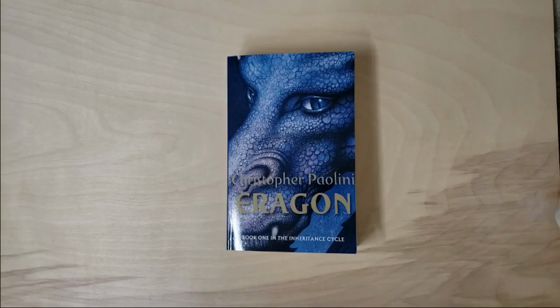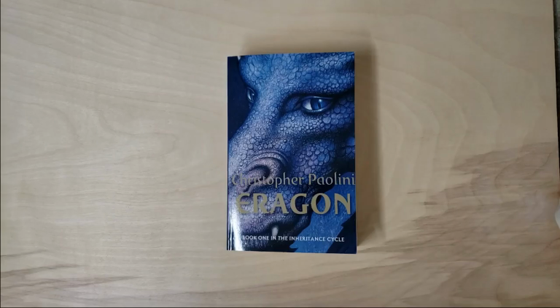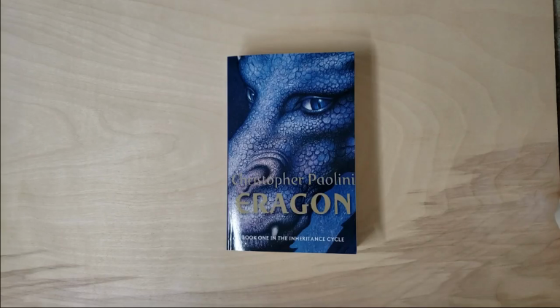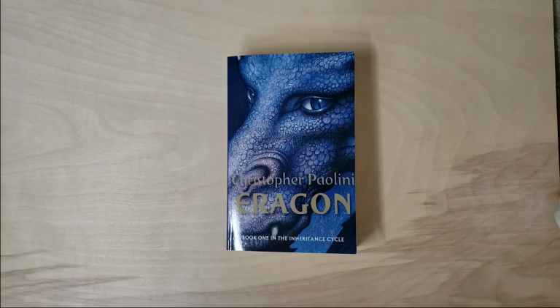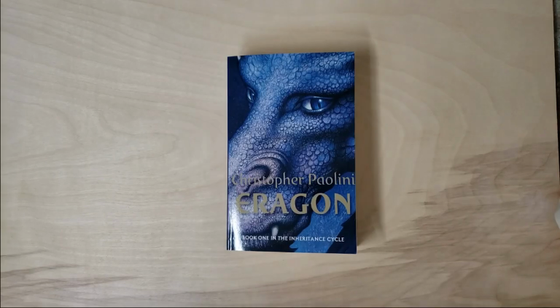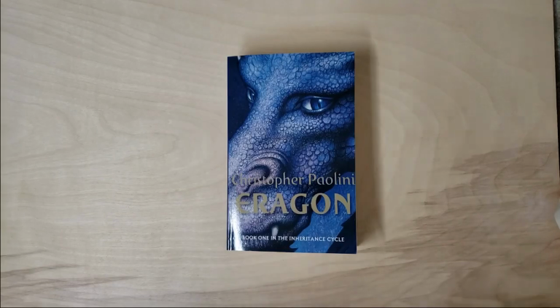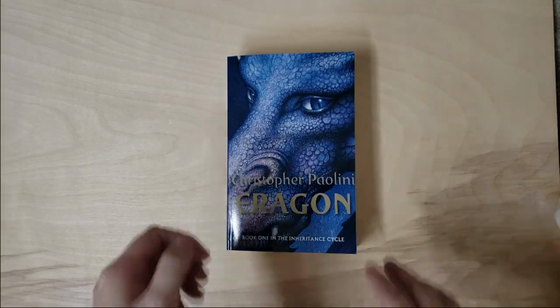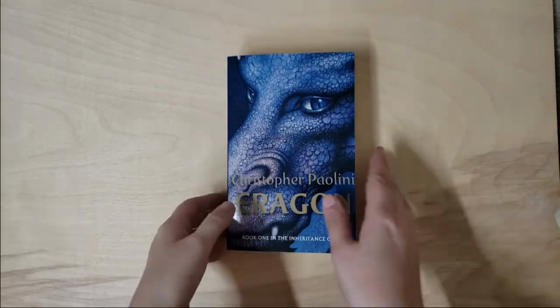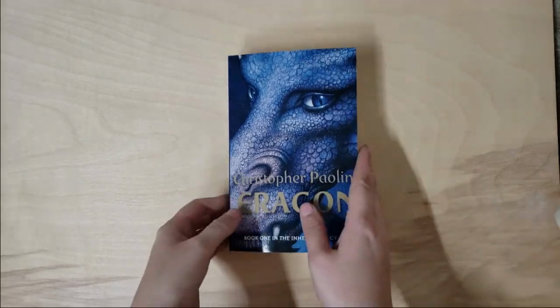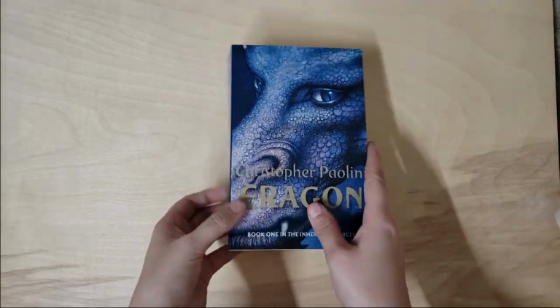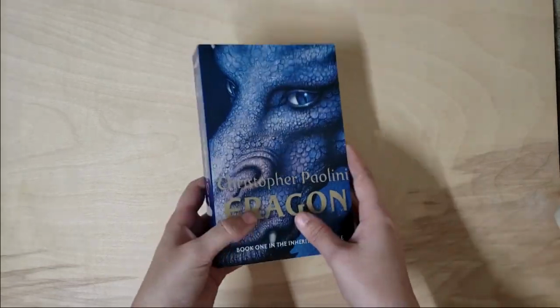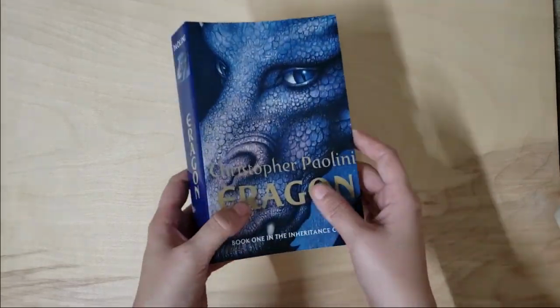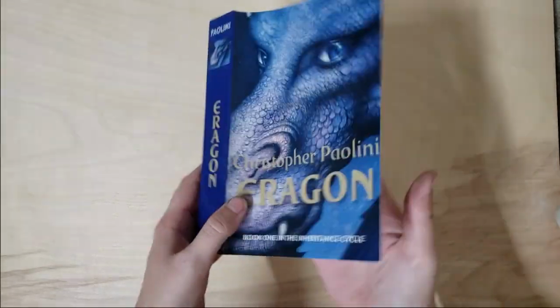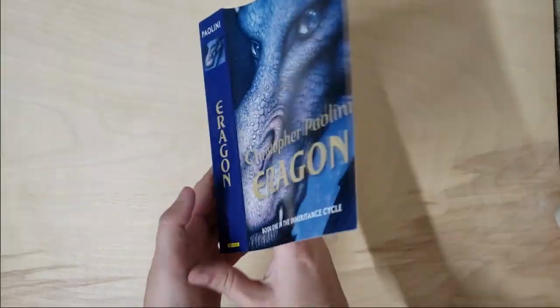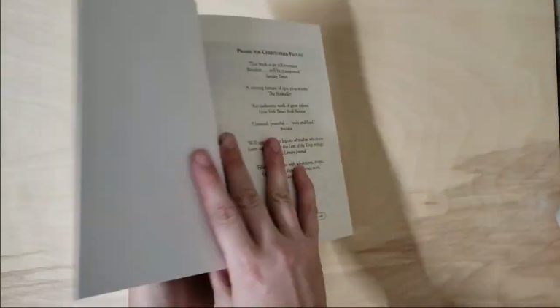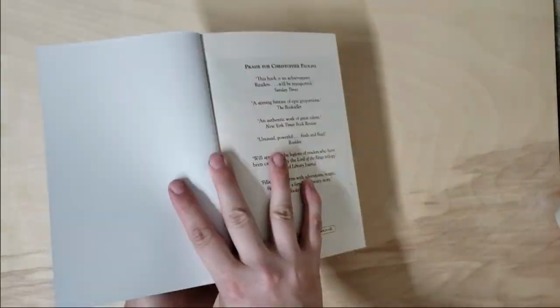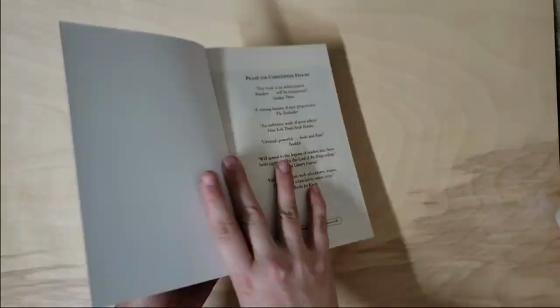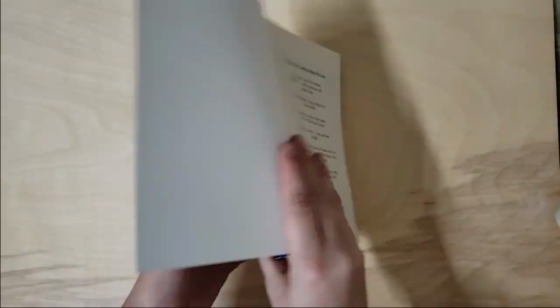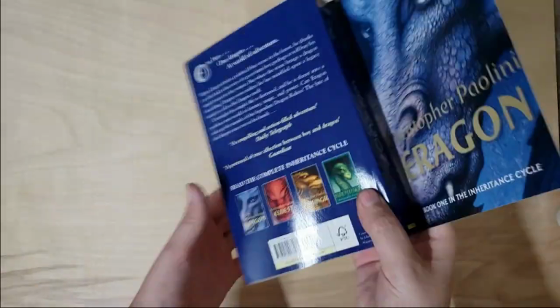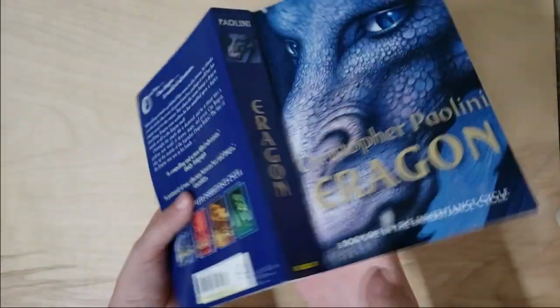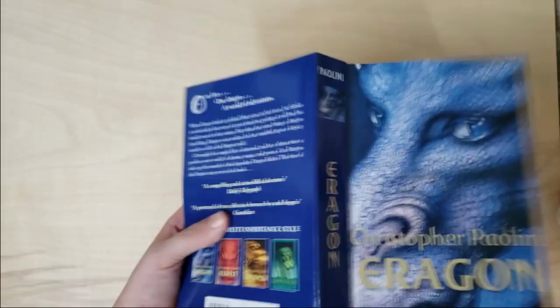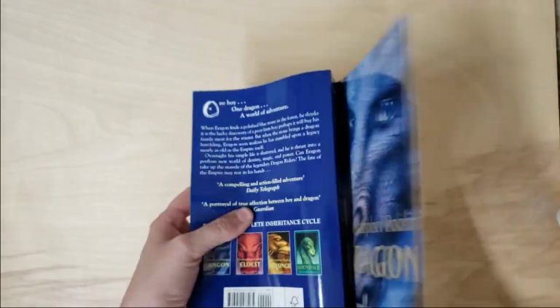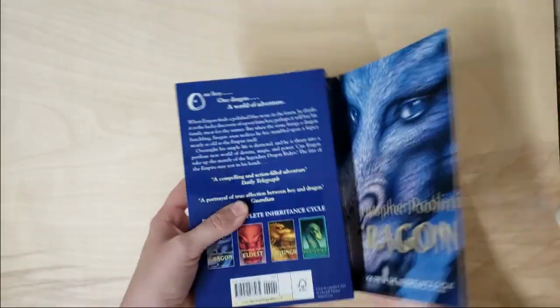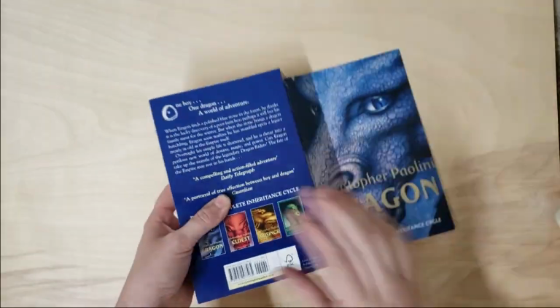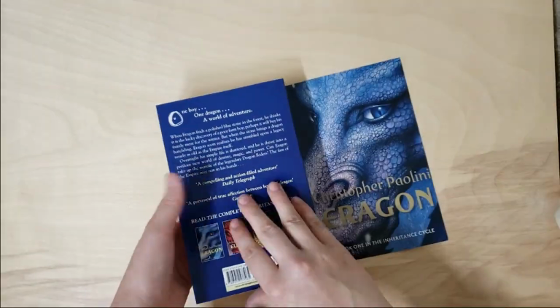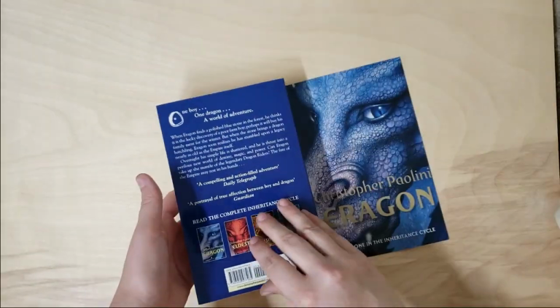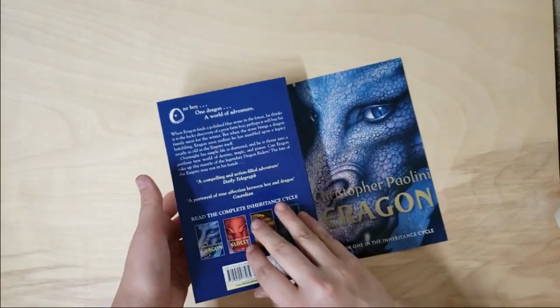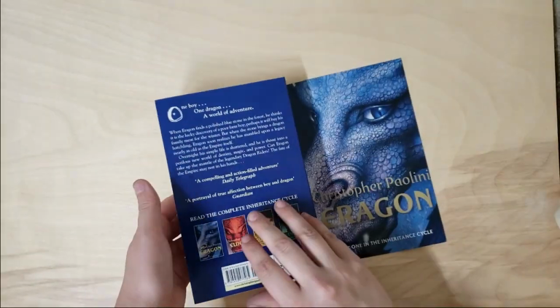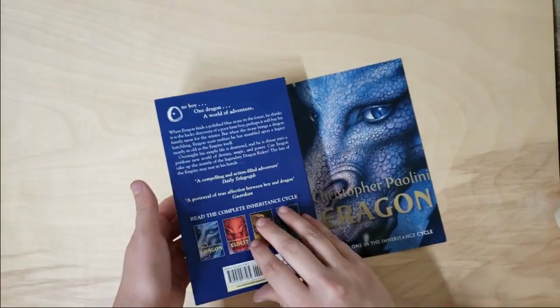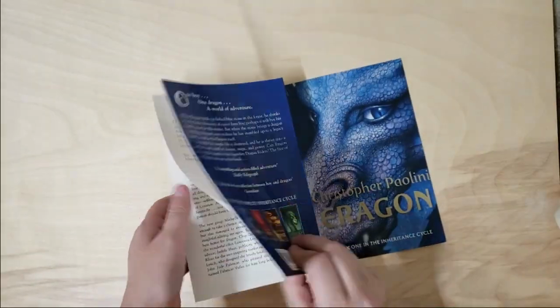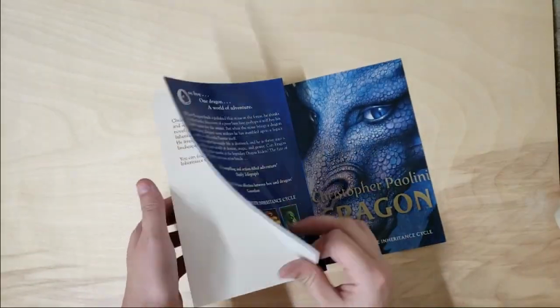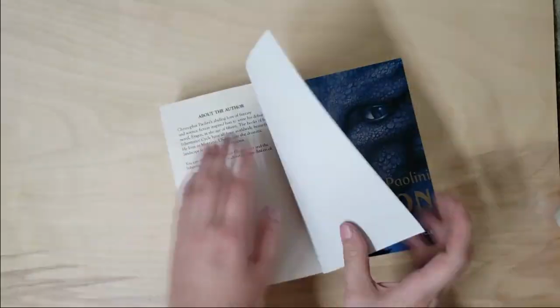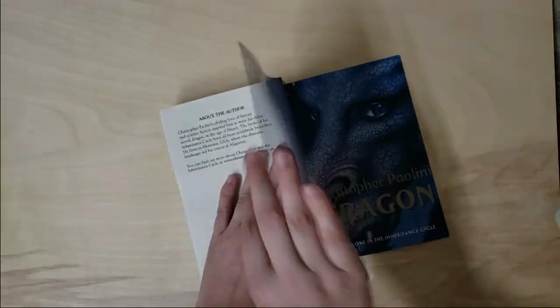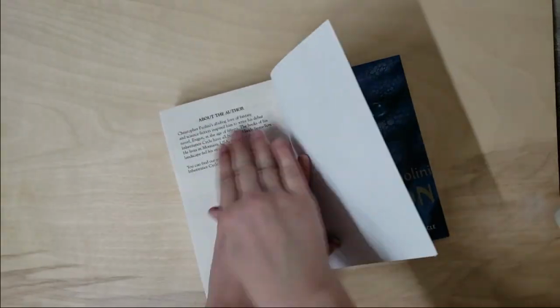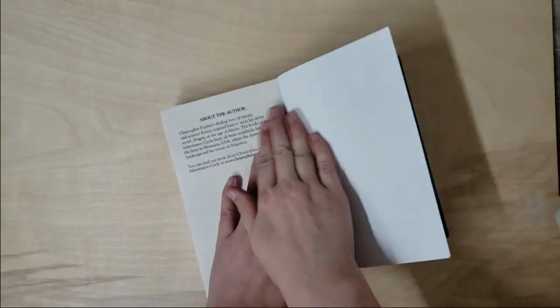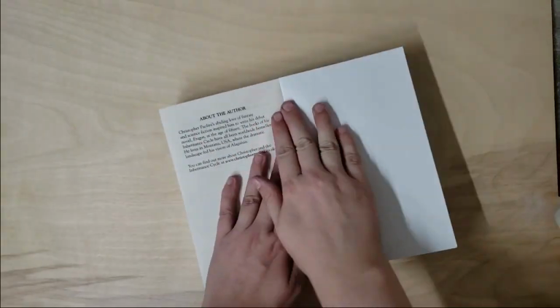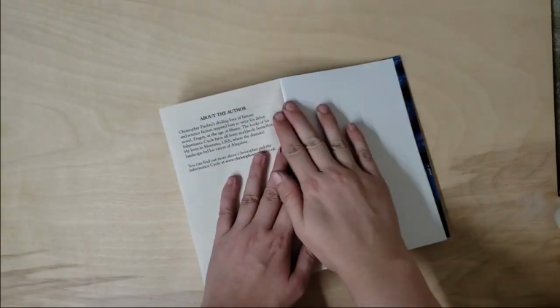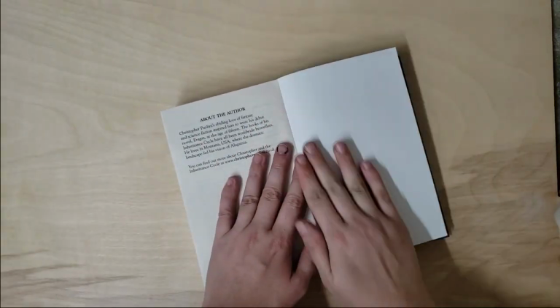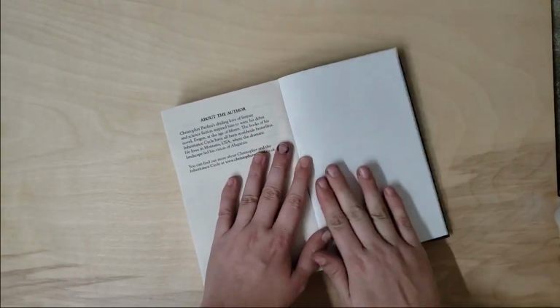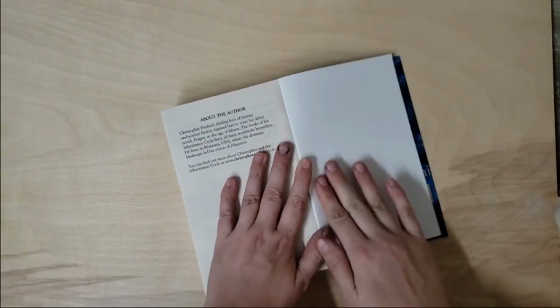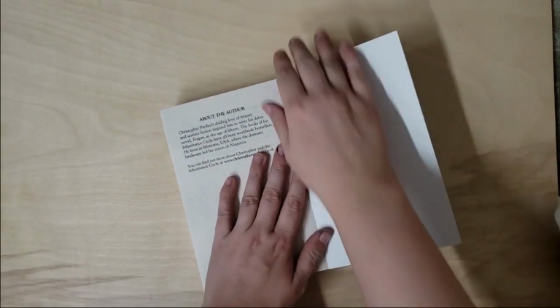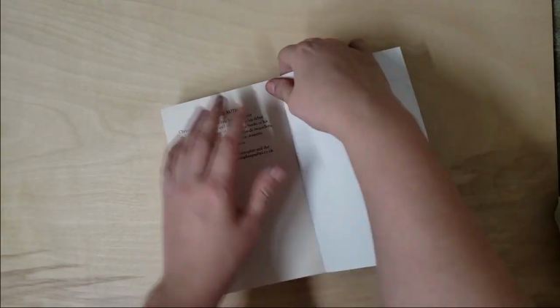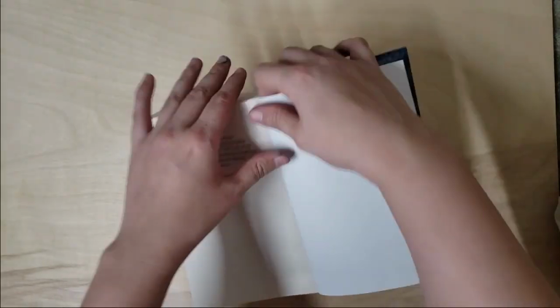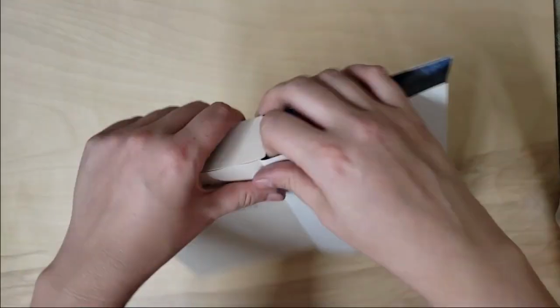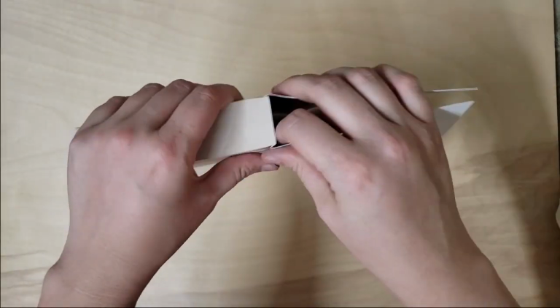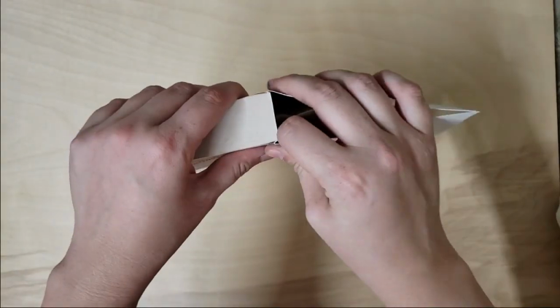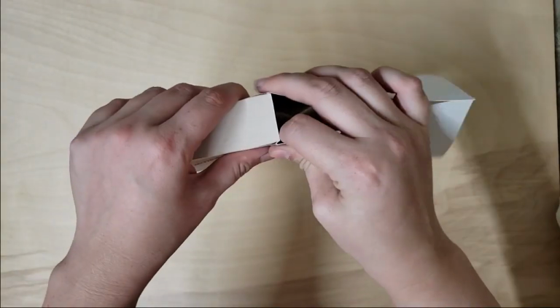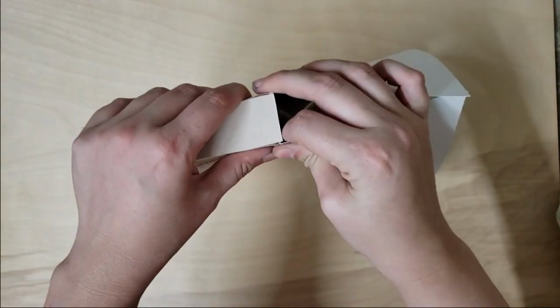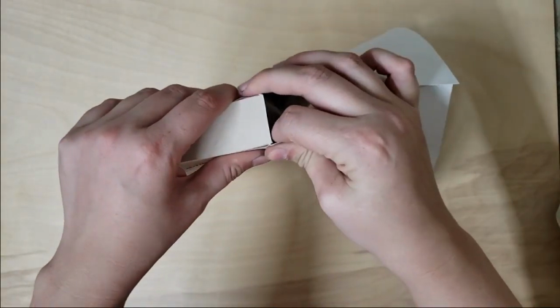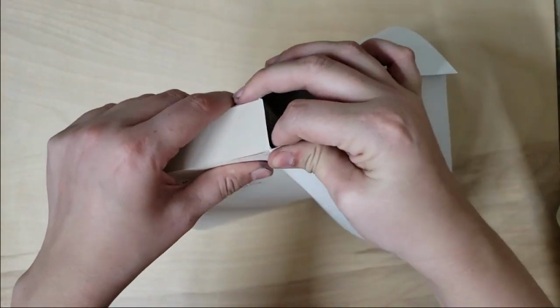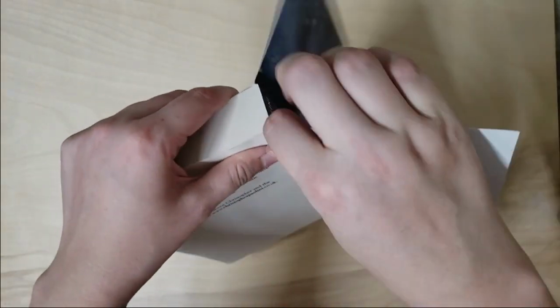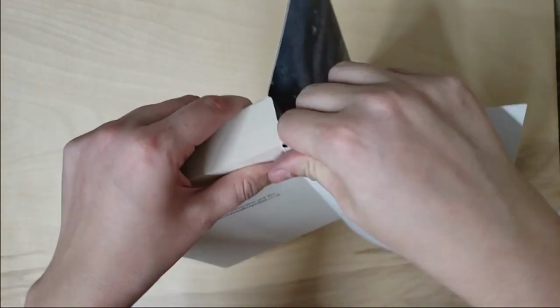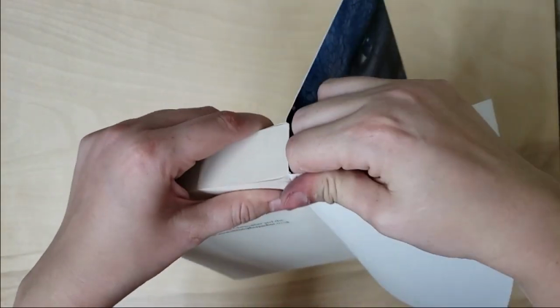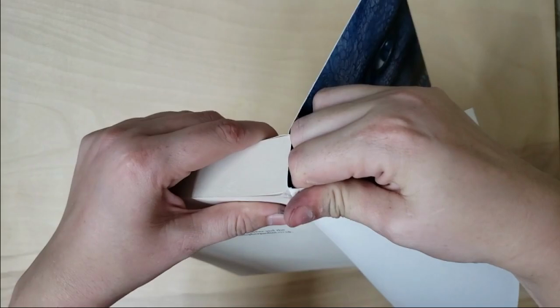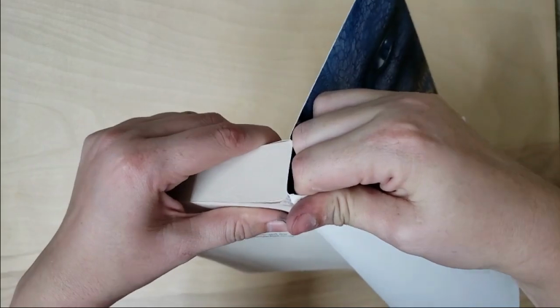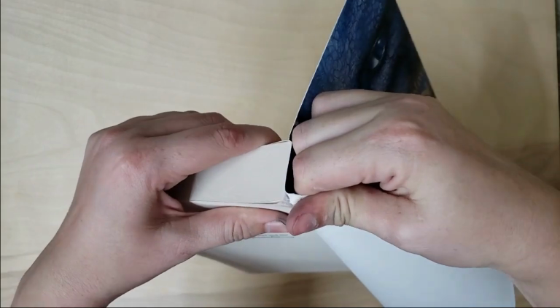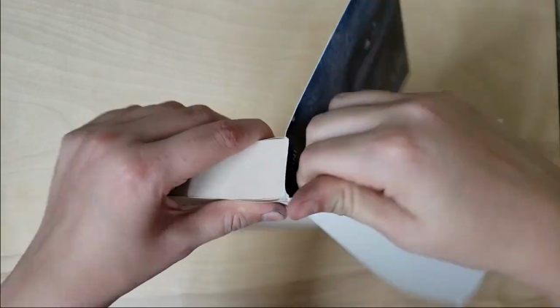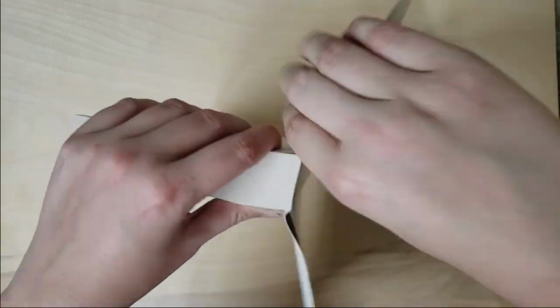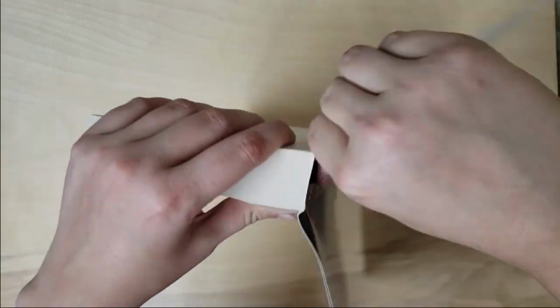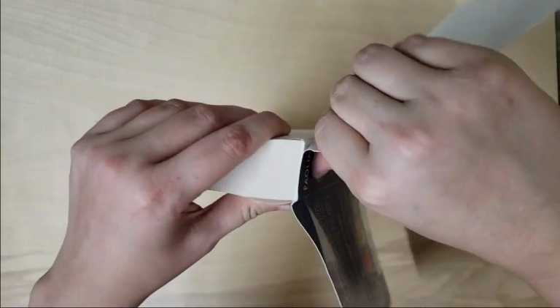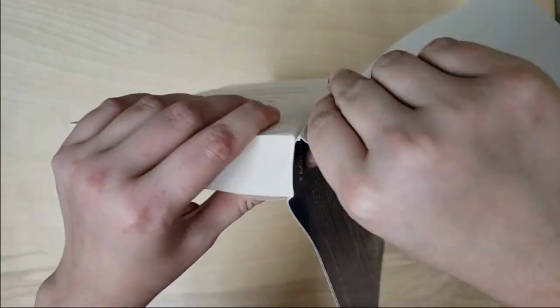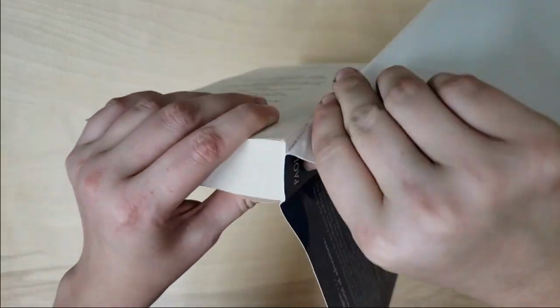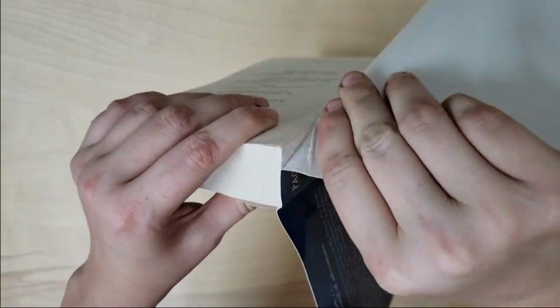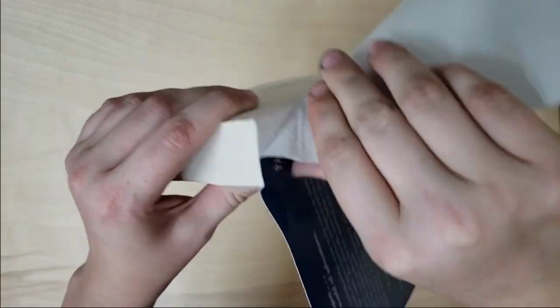What's up guys, I'm Madmorda and in this video I'm going to be showing you how I put together a custom bound Eragon book.